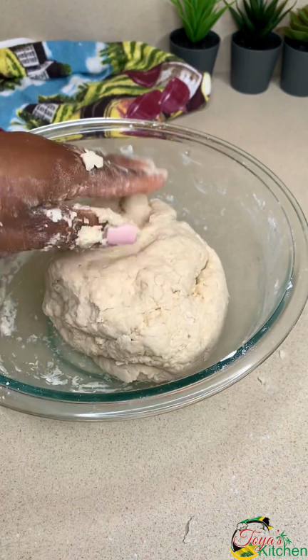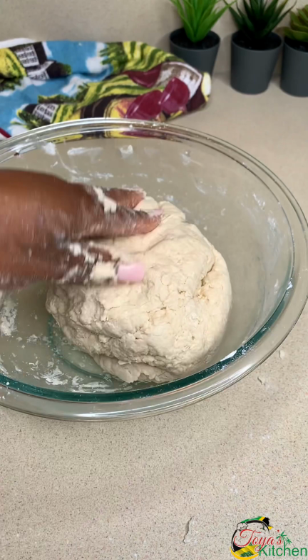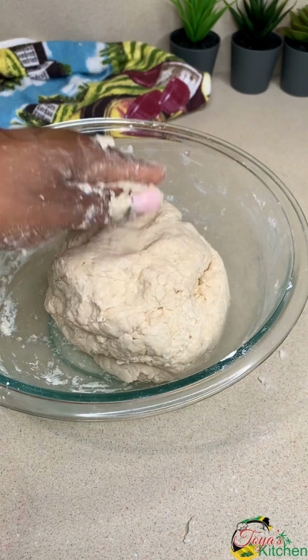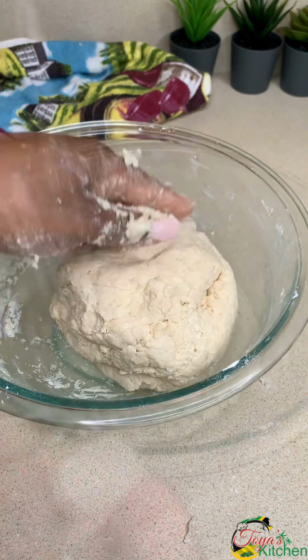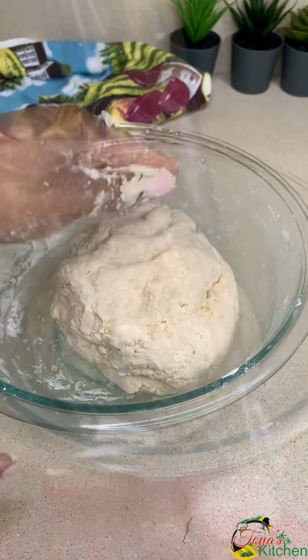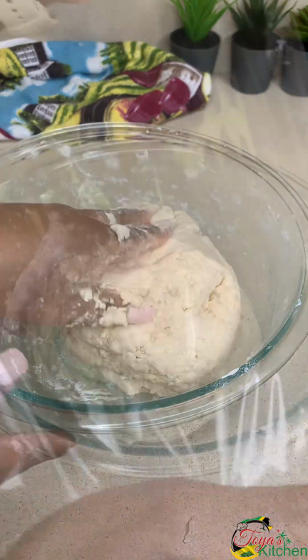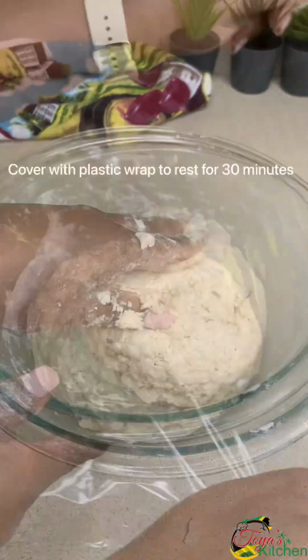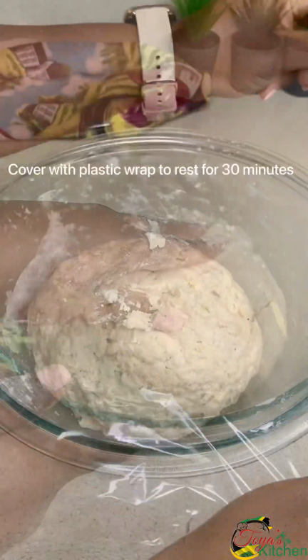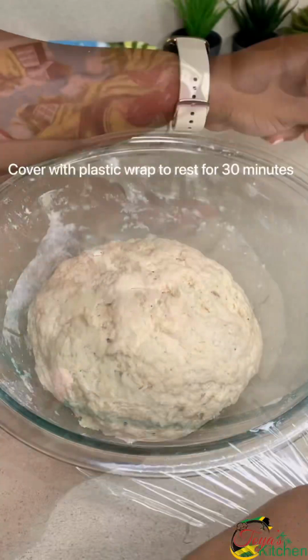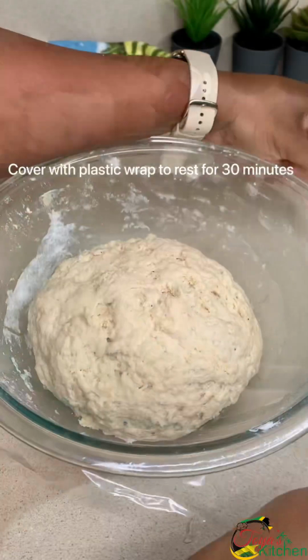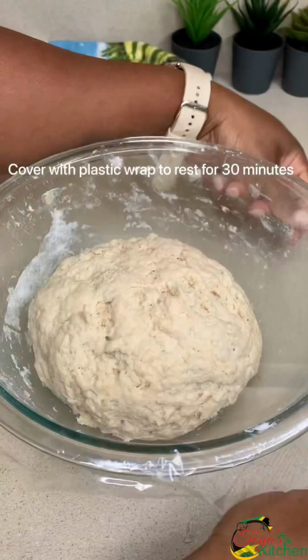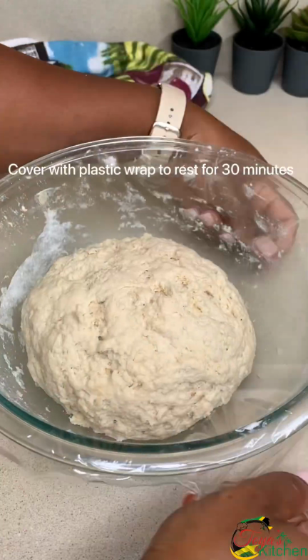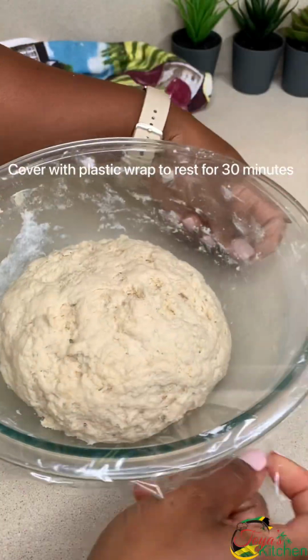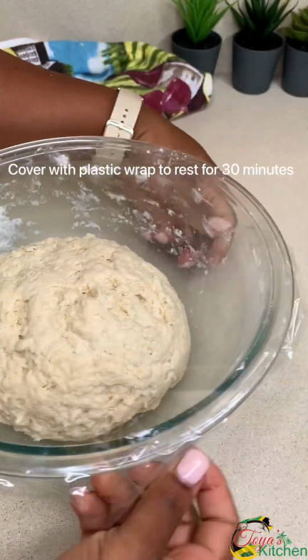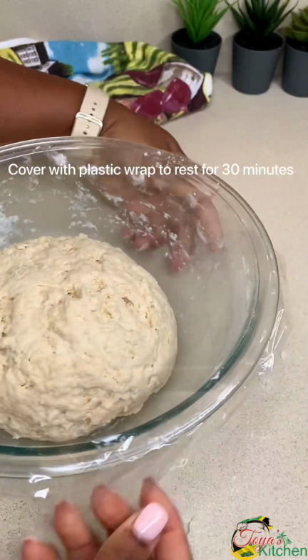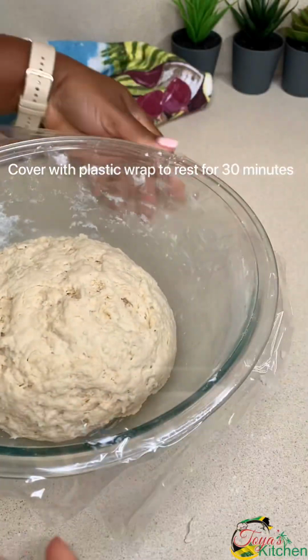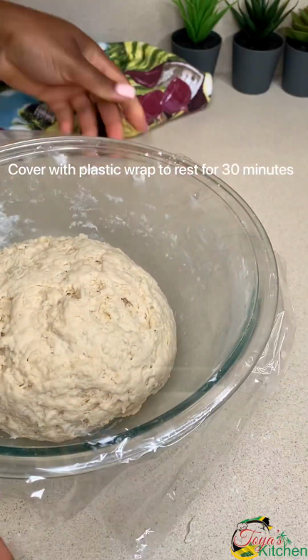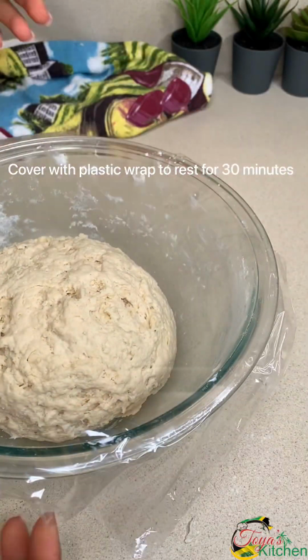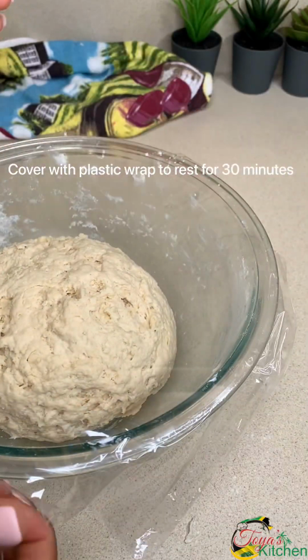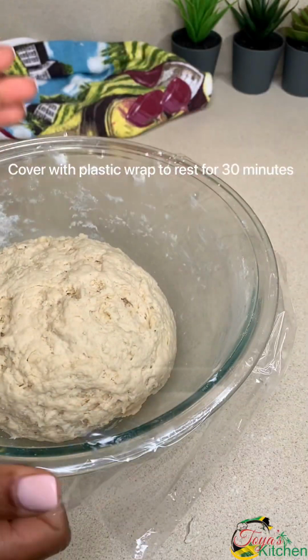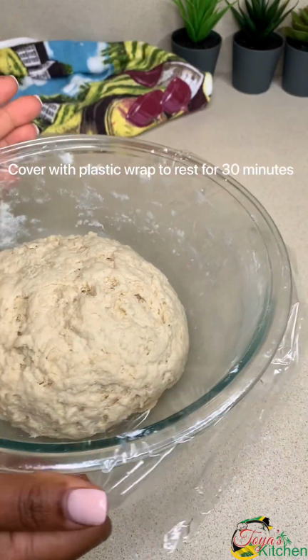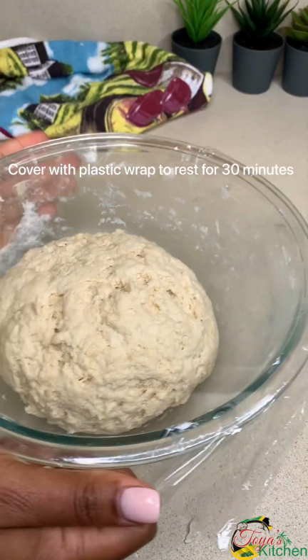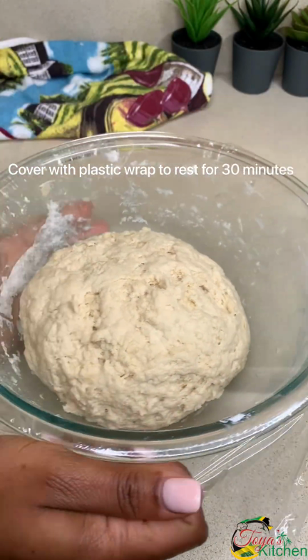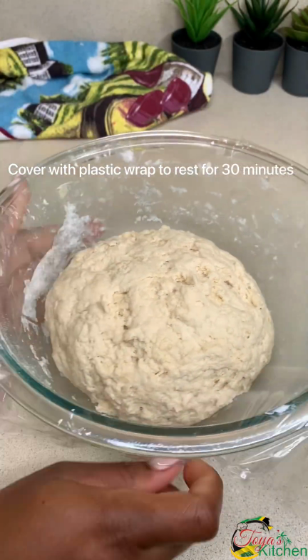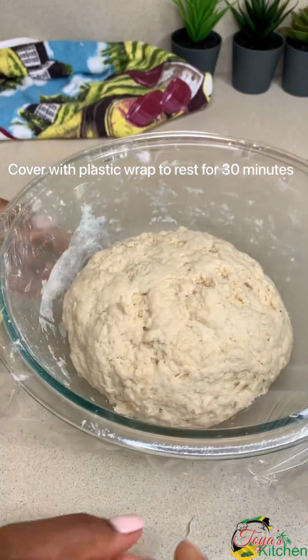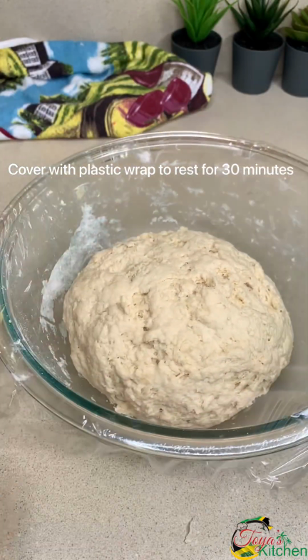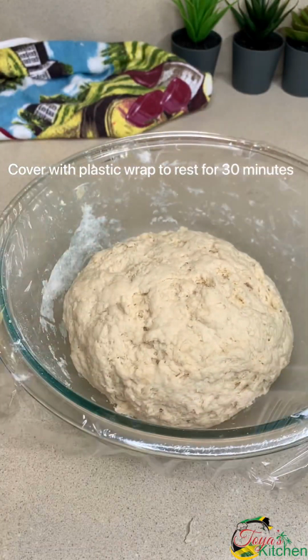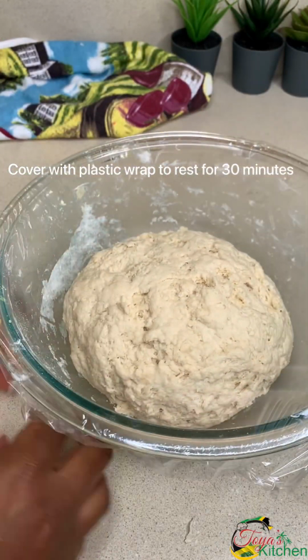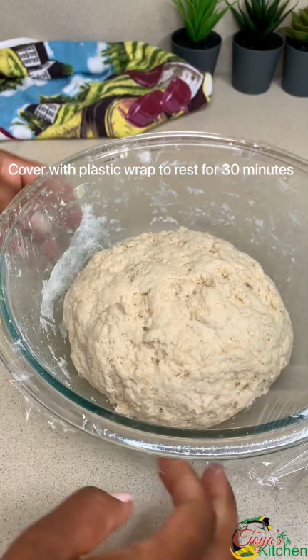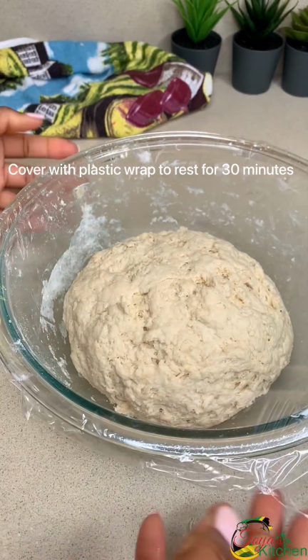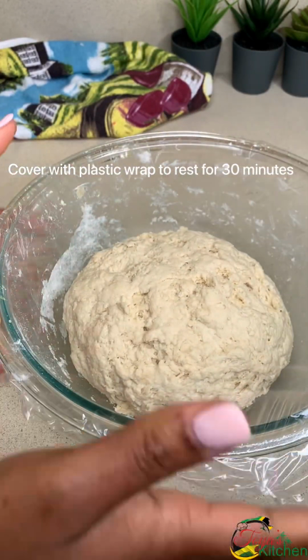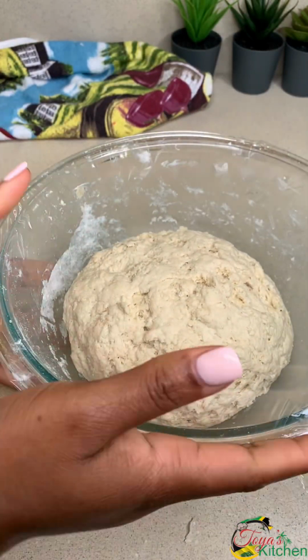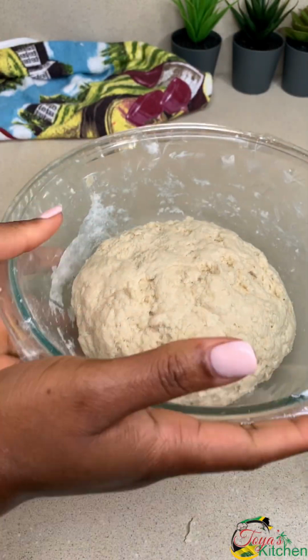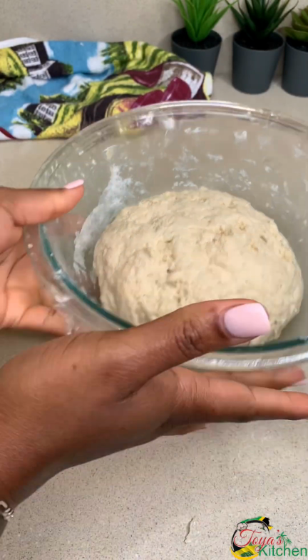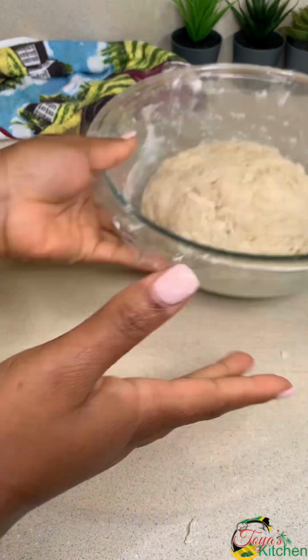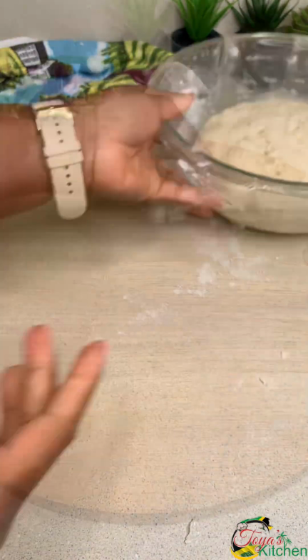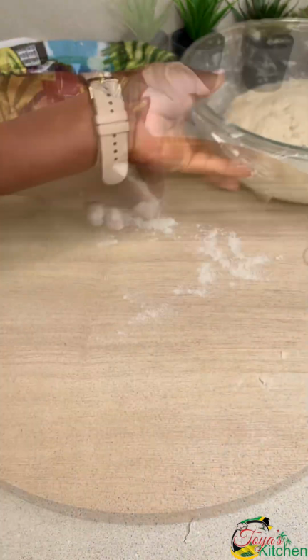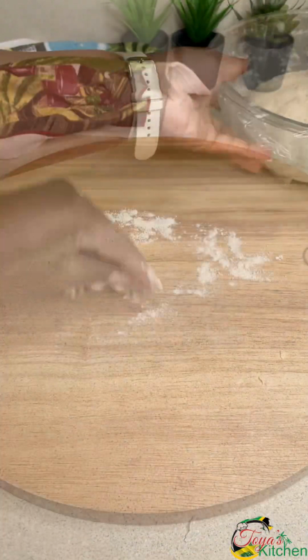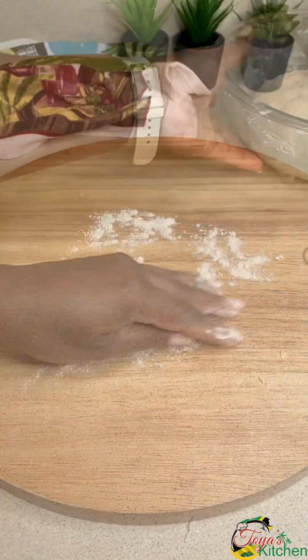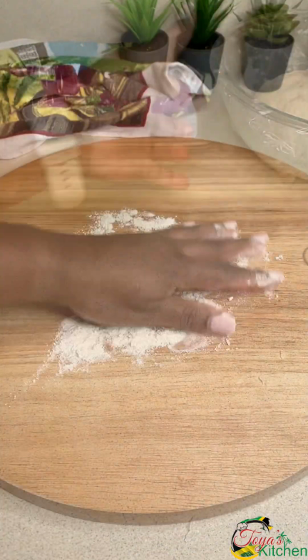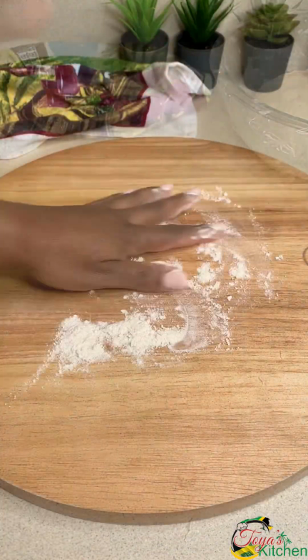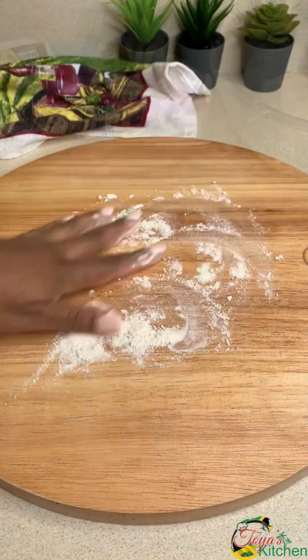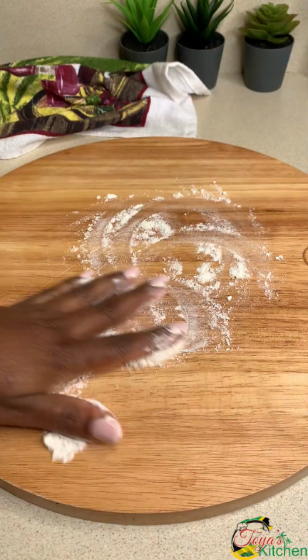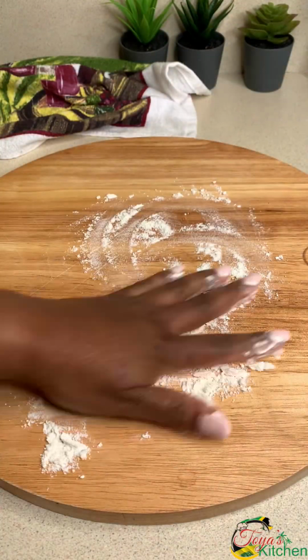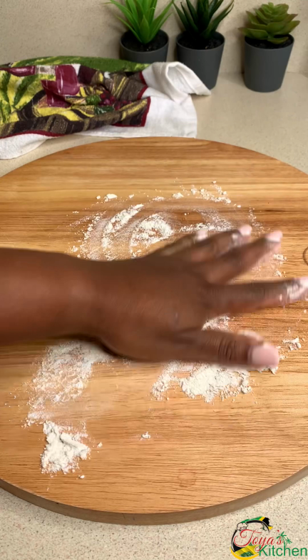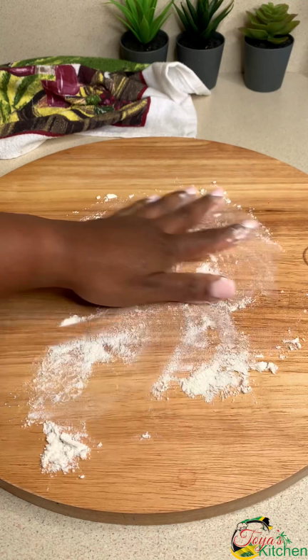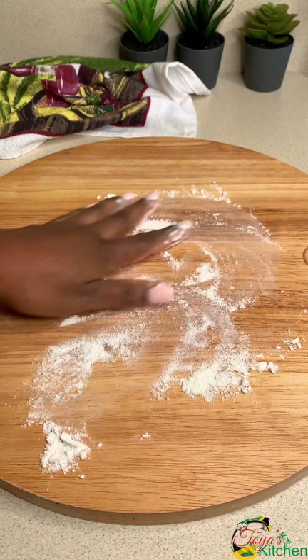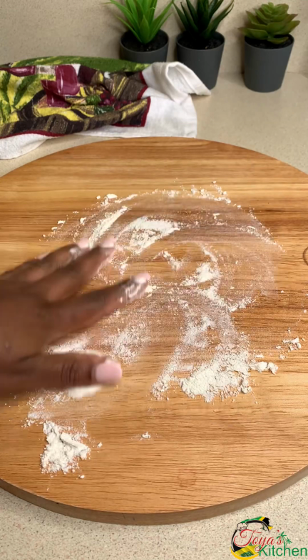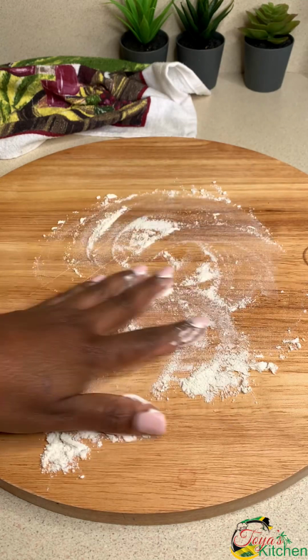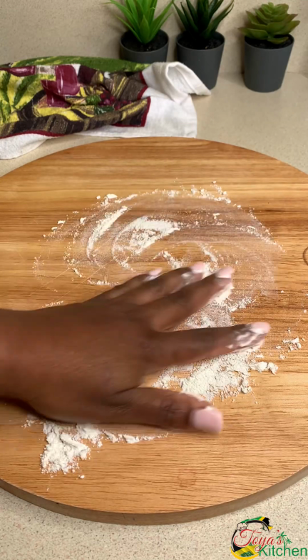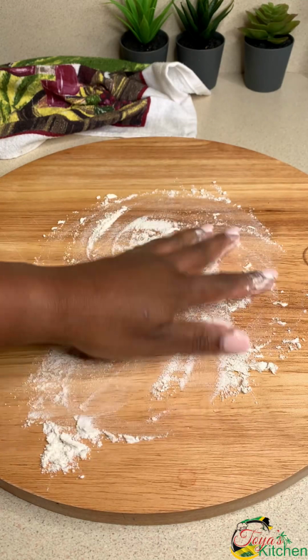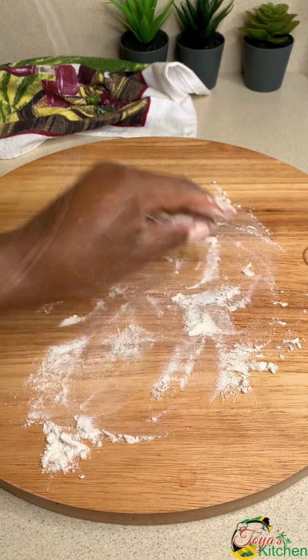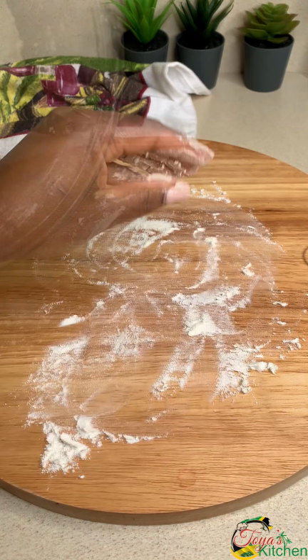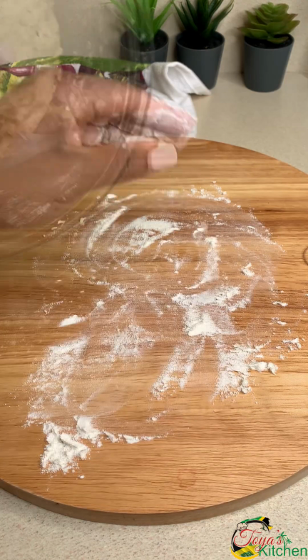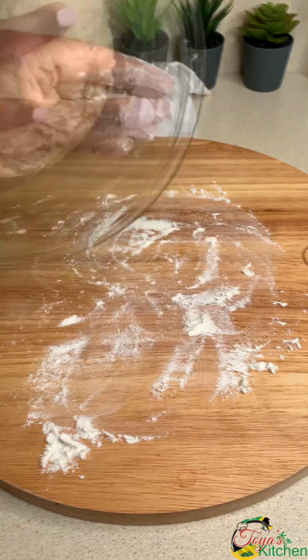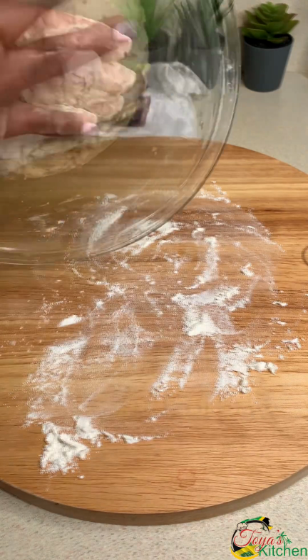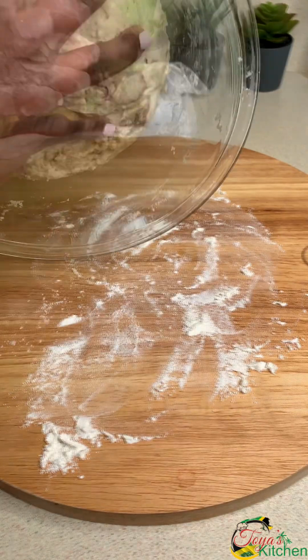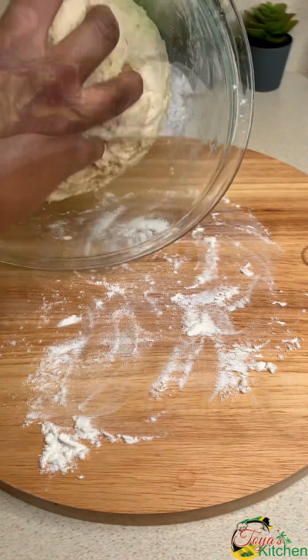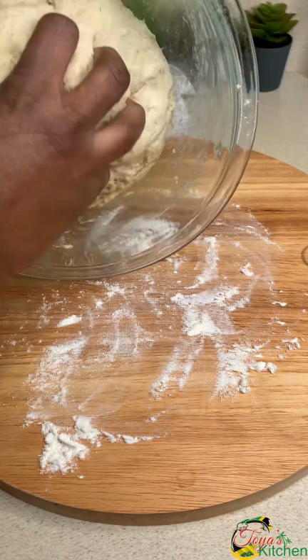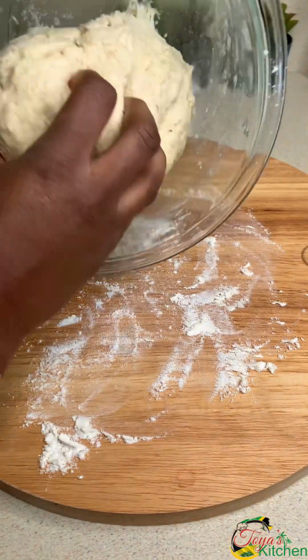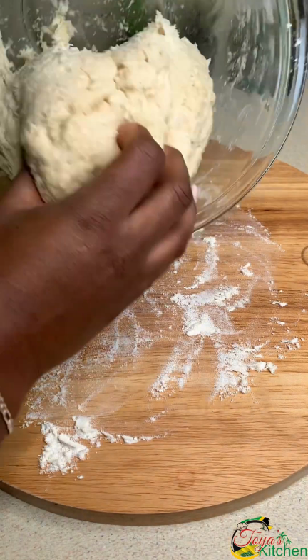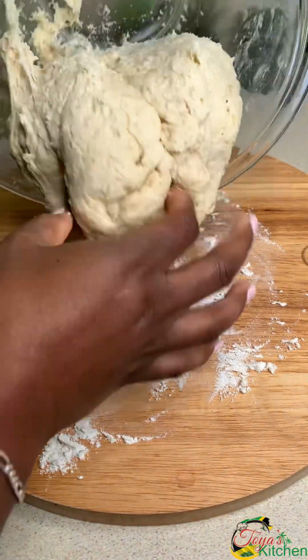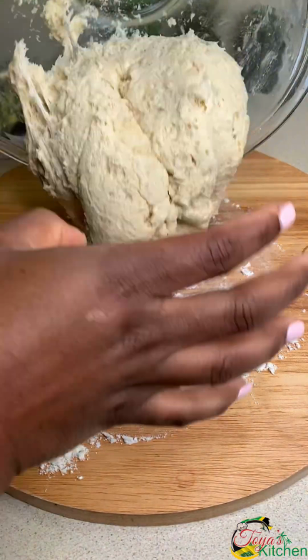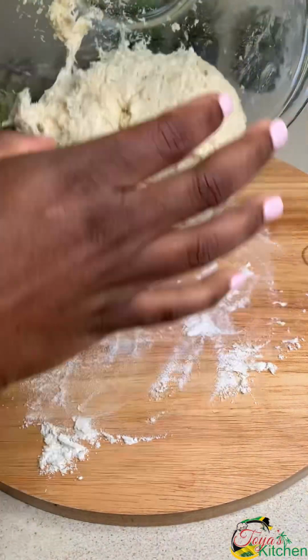After which you're going to cover with plastic wrap and allow this to rest for at least 30 minutes. You could go longer if you have more time.